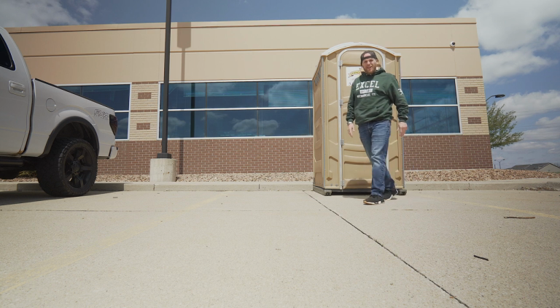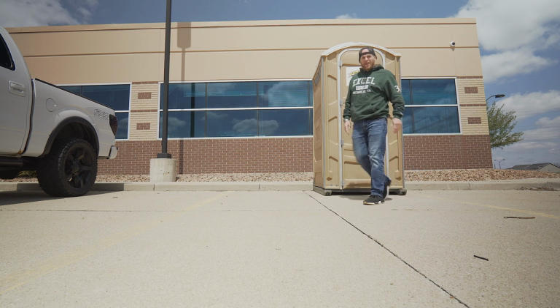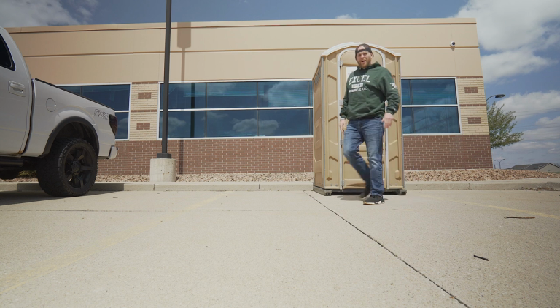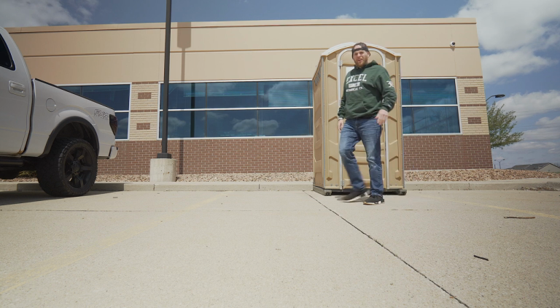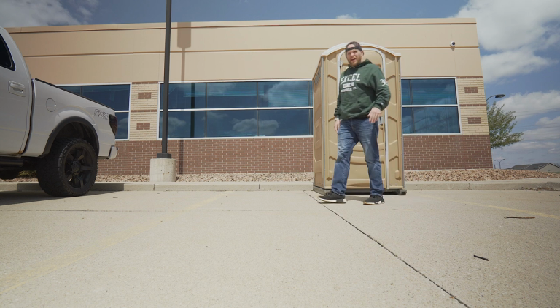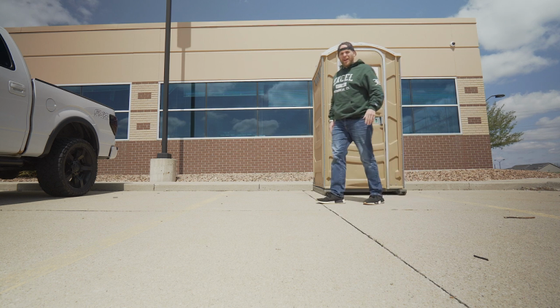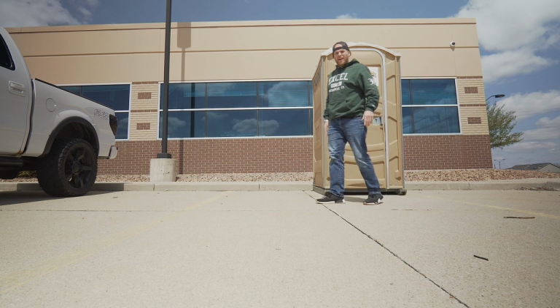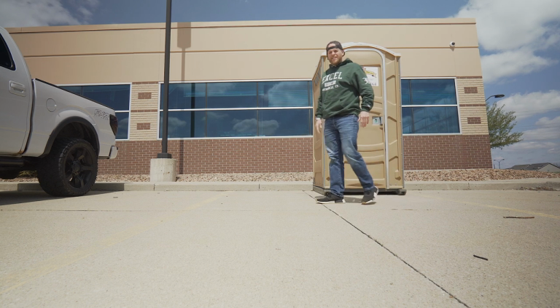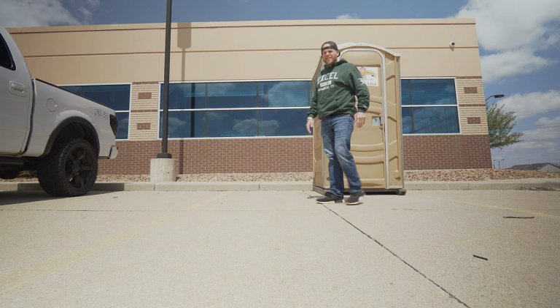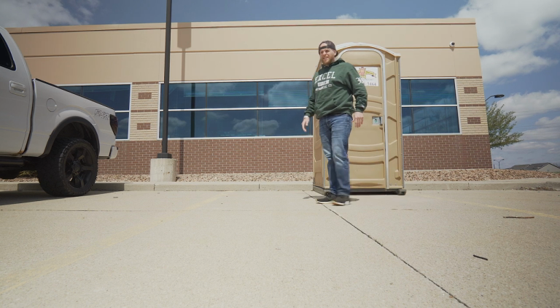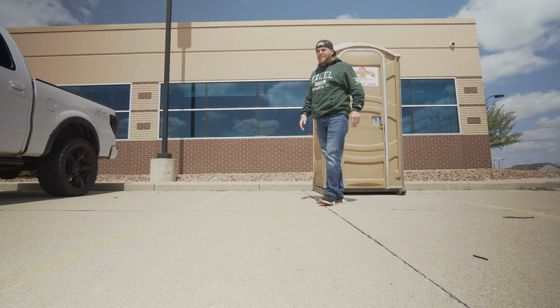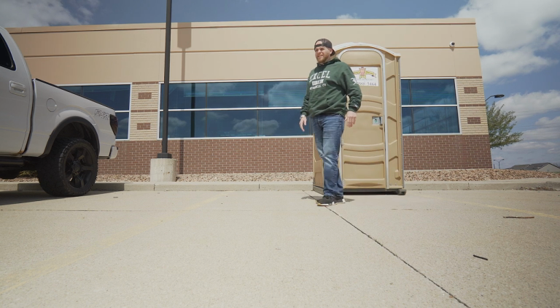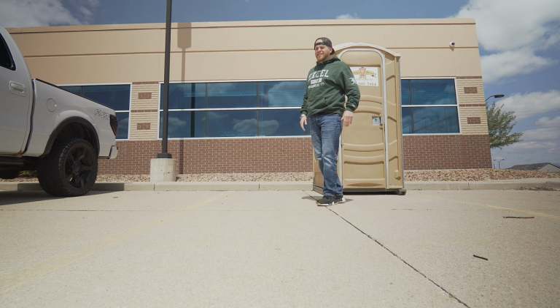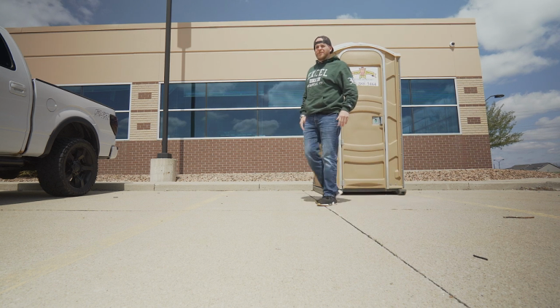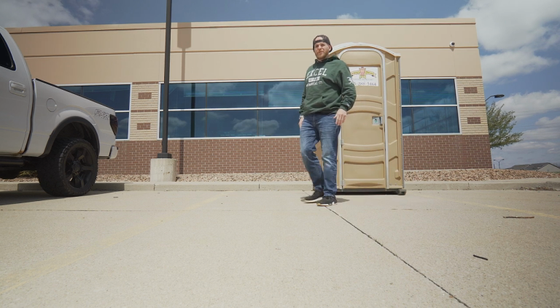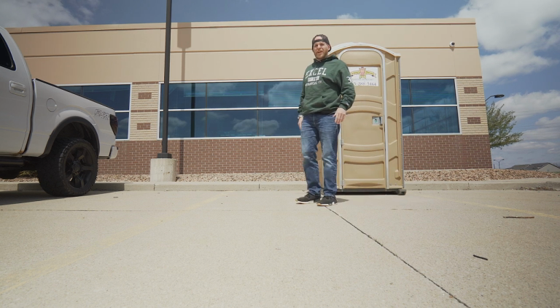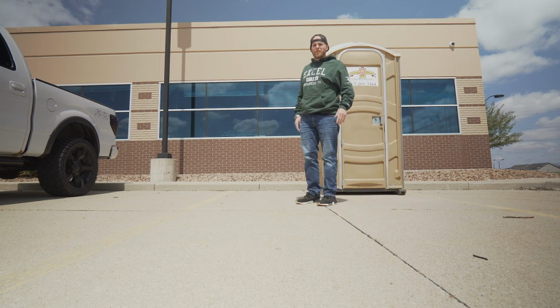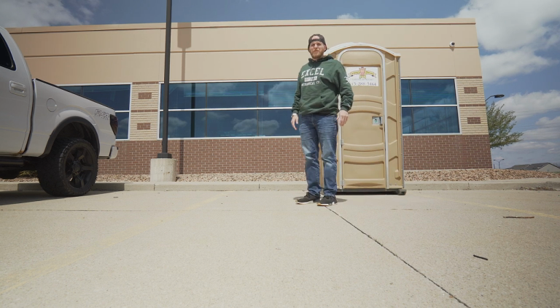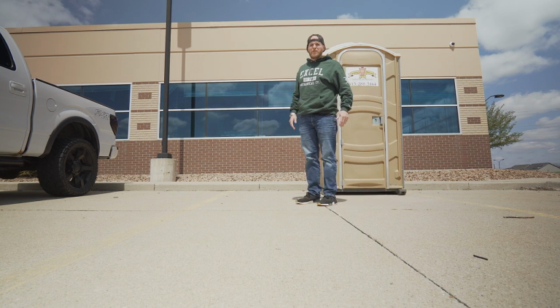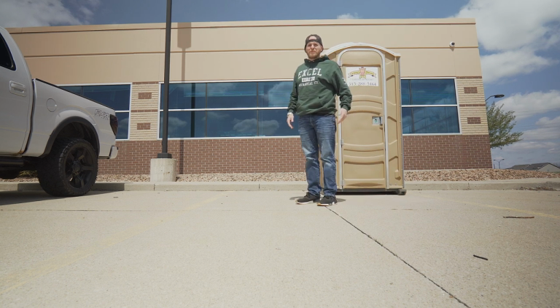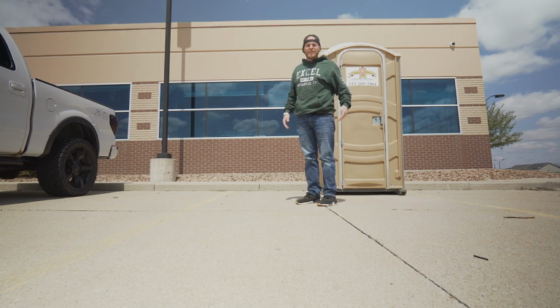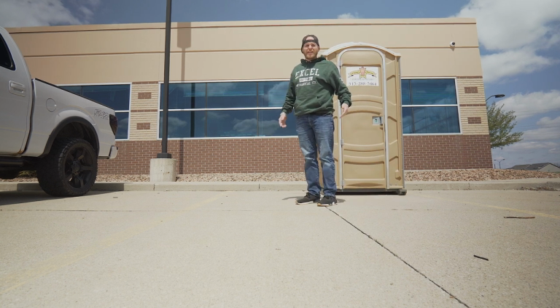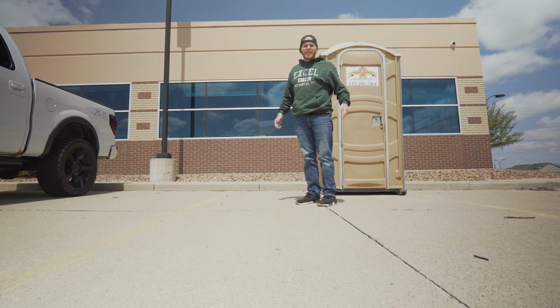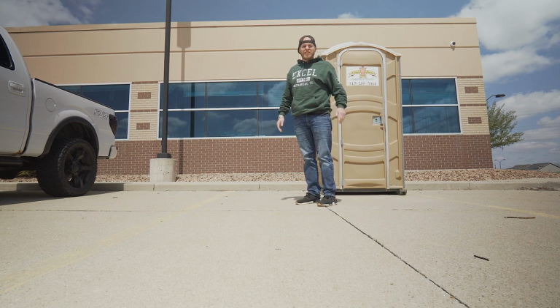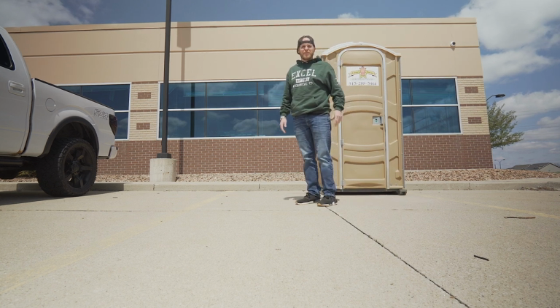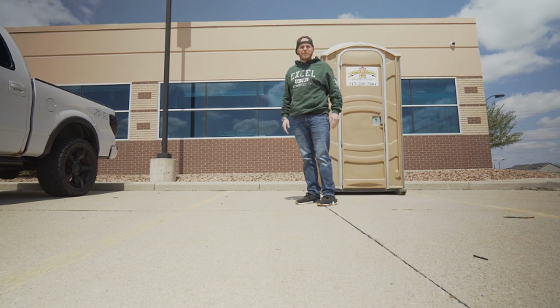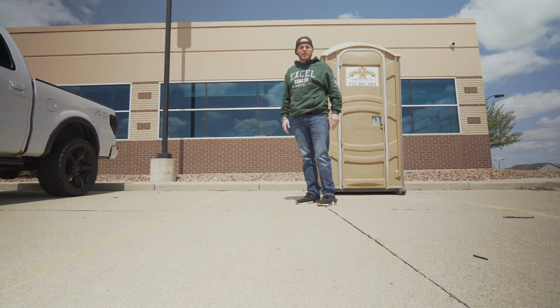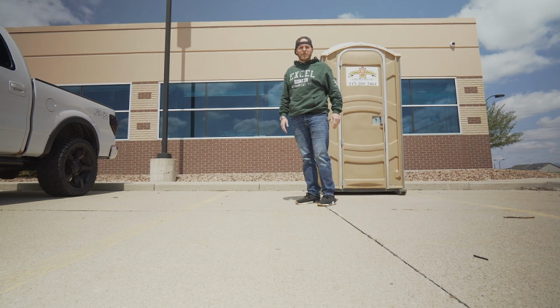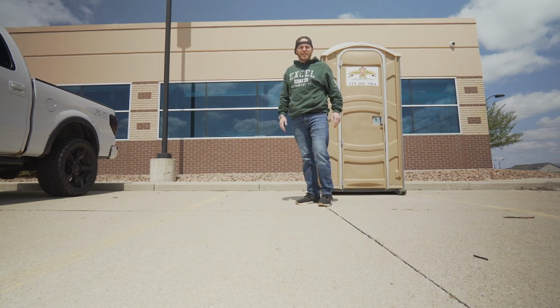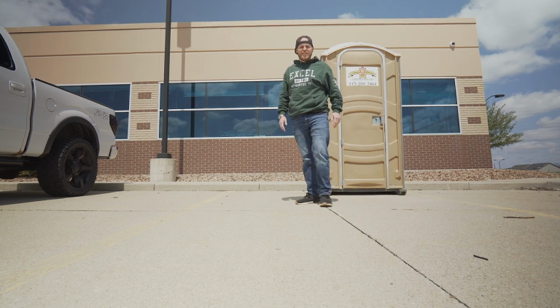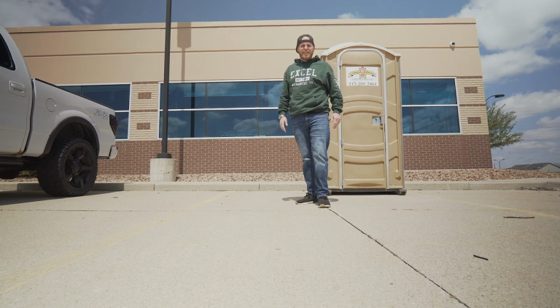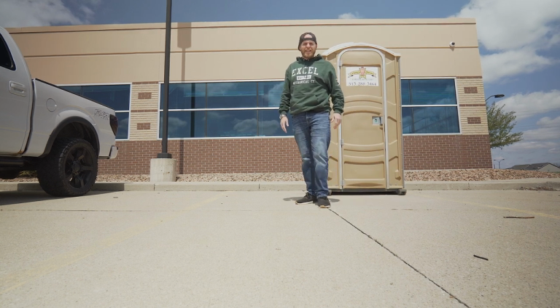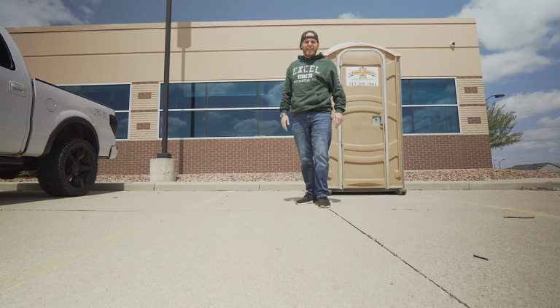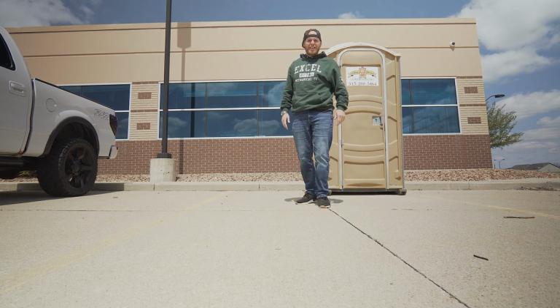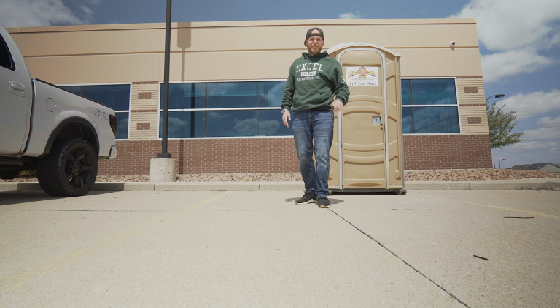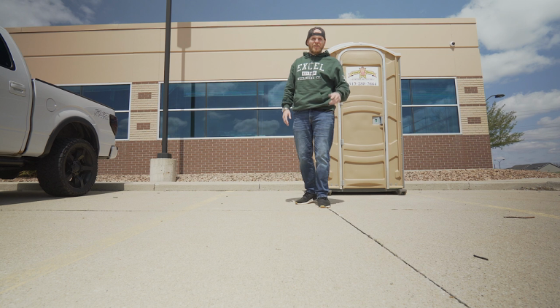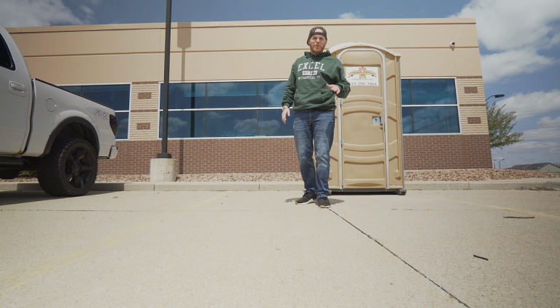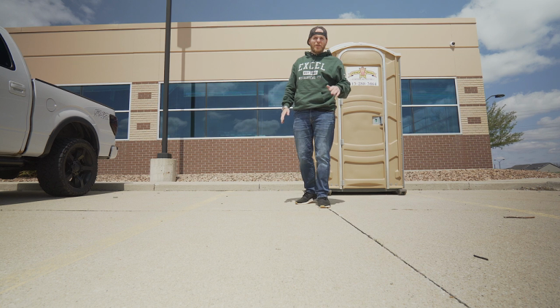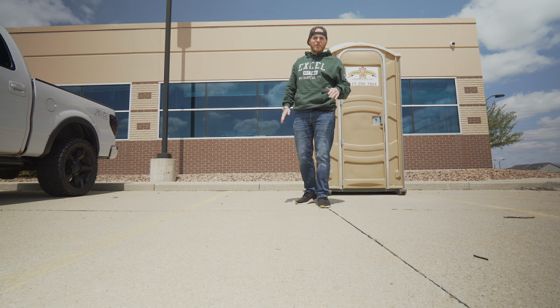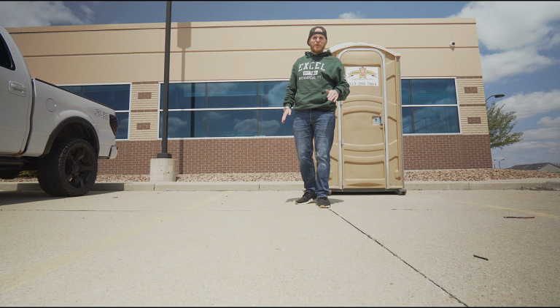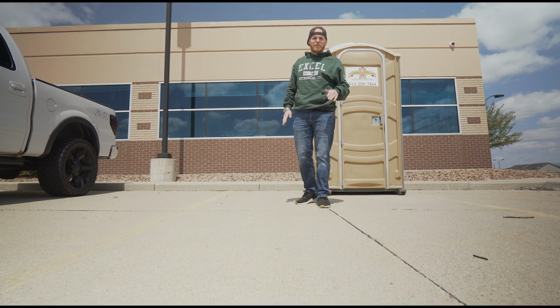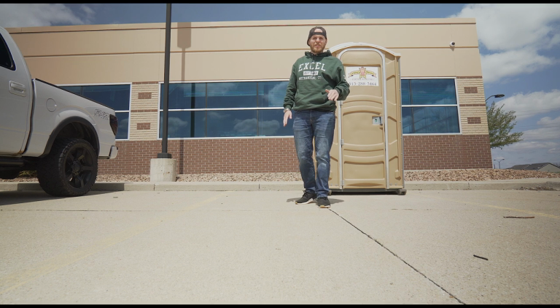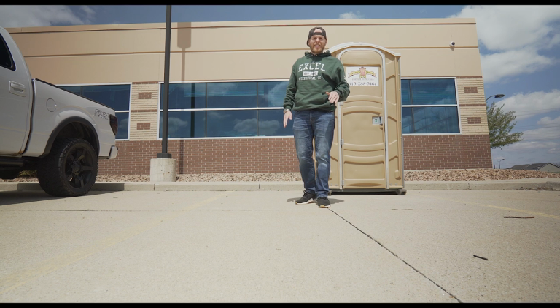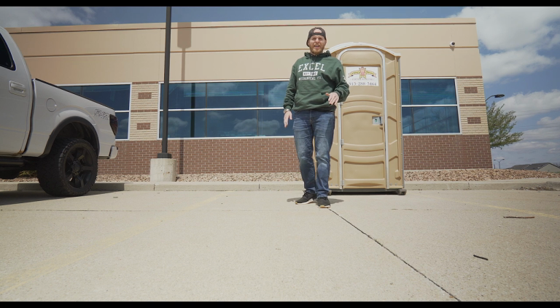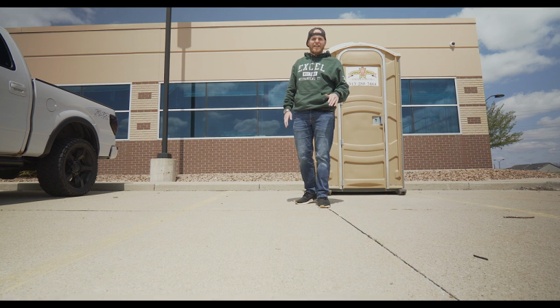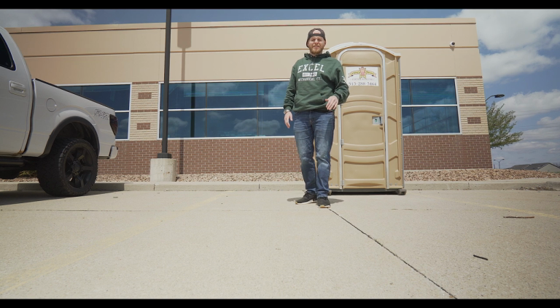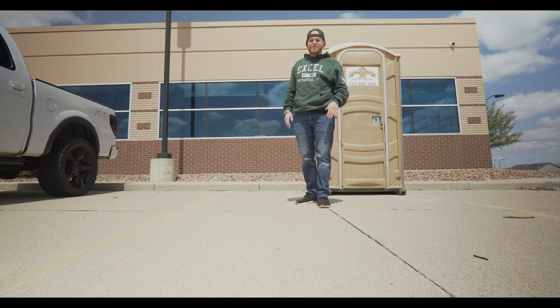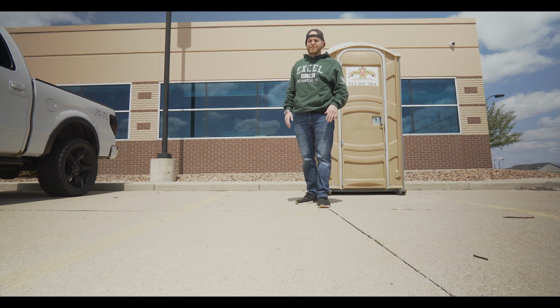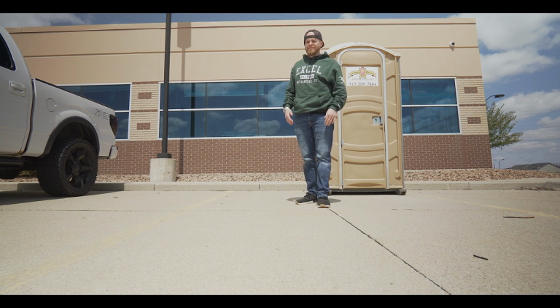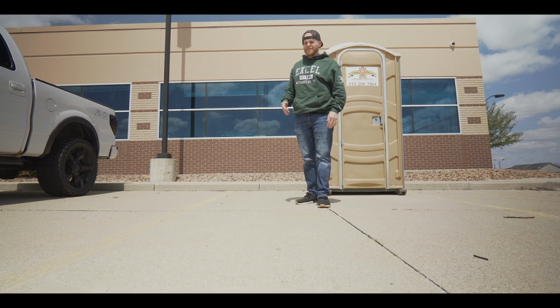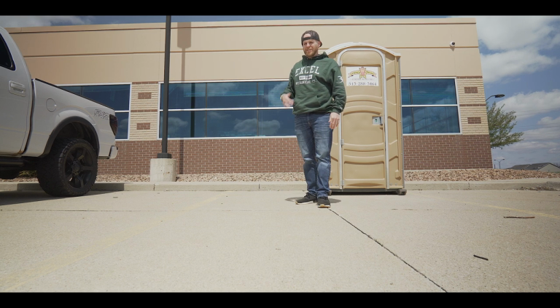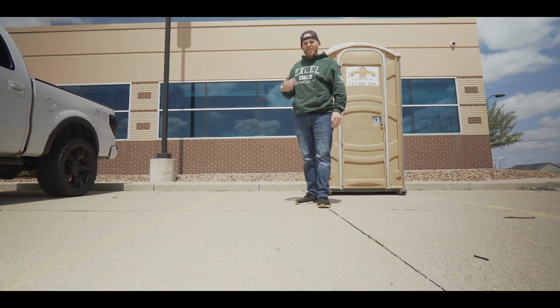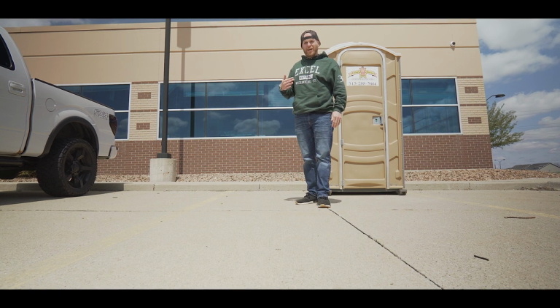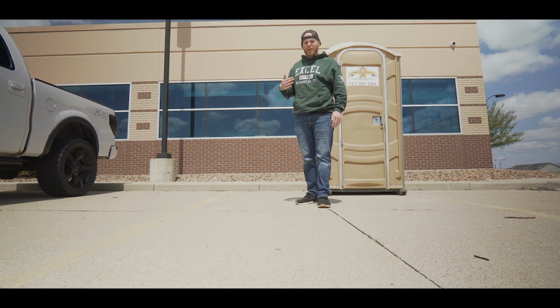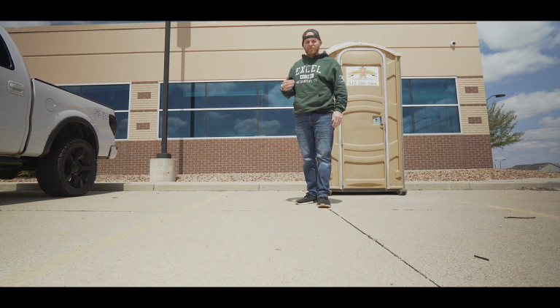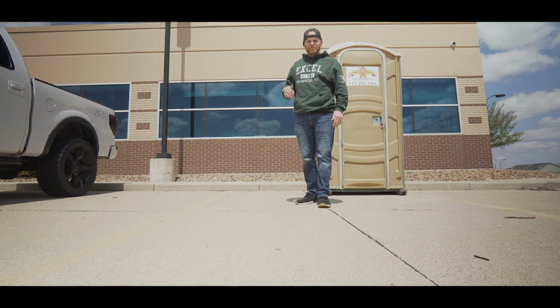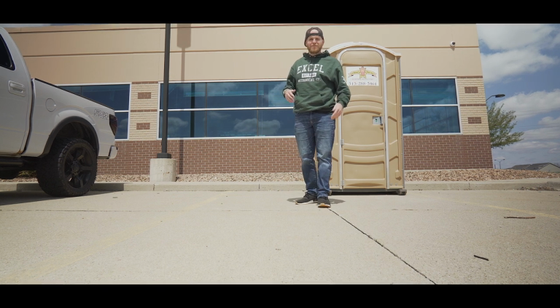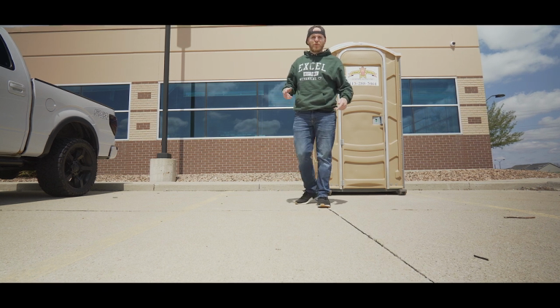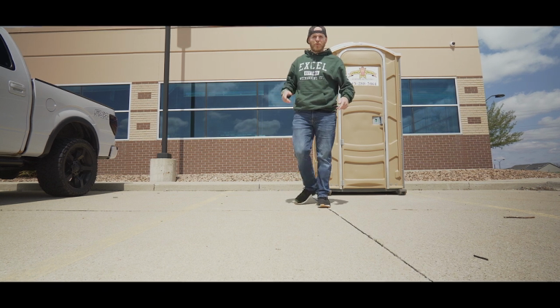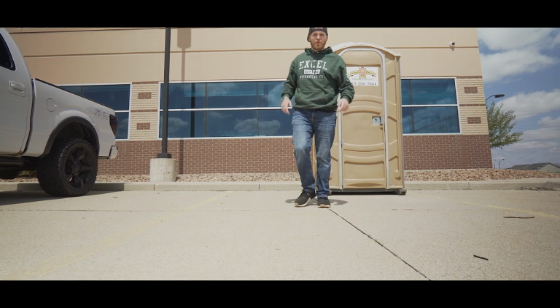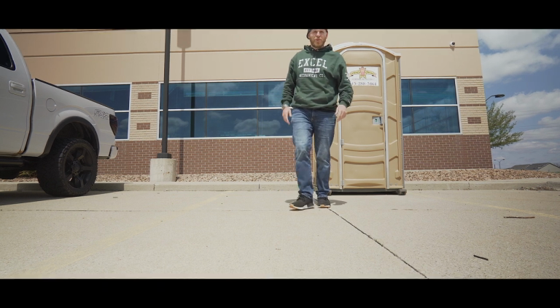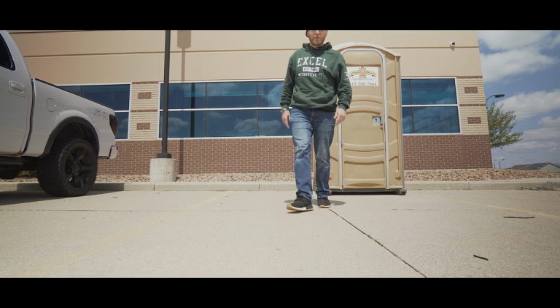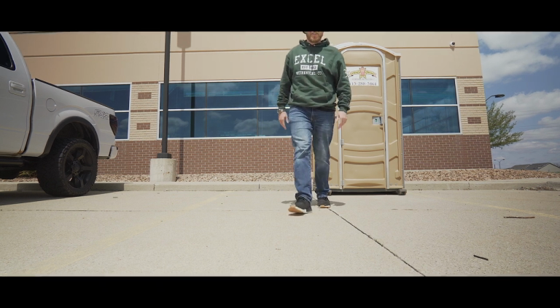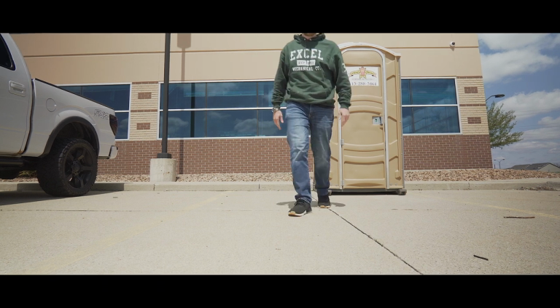All right guys, we're gonna remove some decals from the truck today. Even though most people said no, we're doing it.